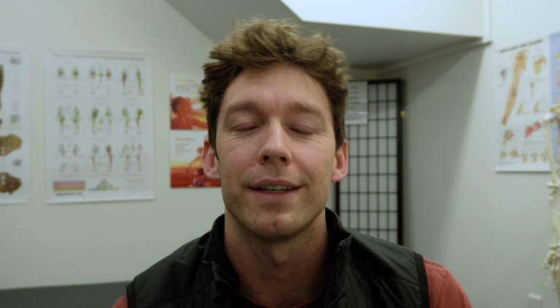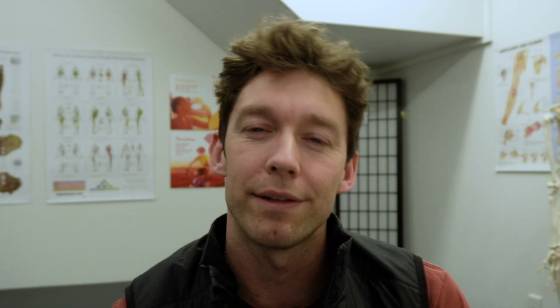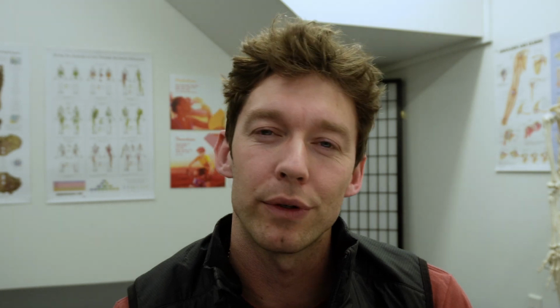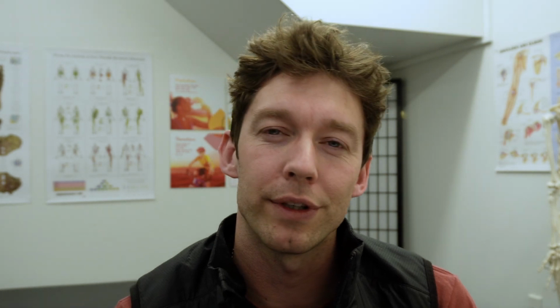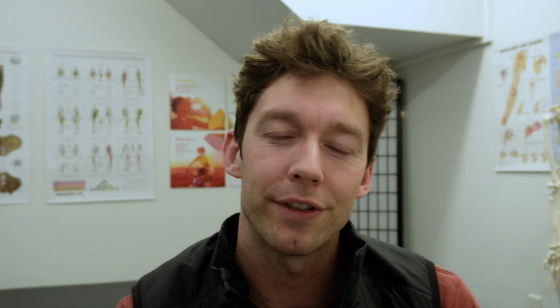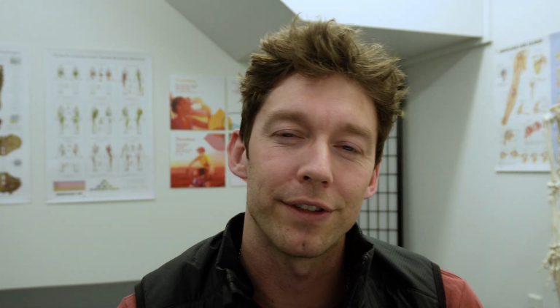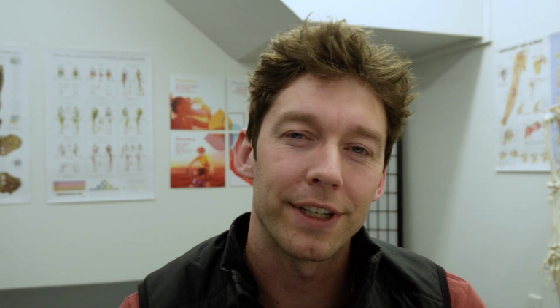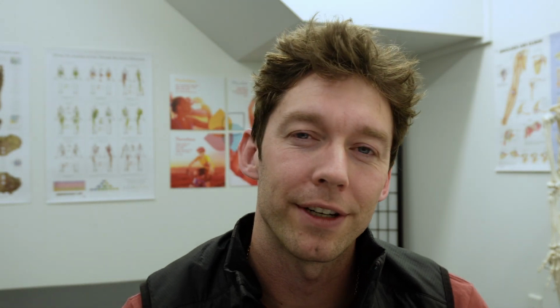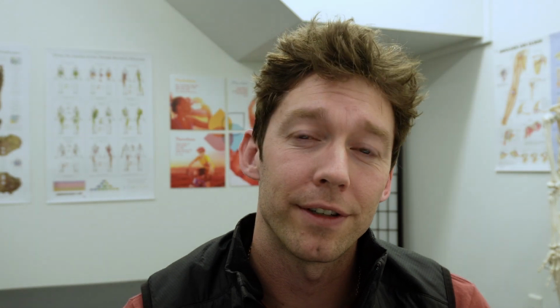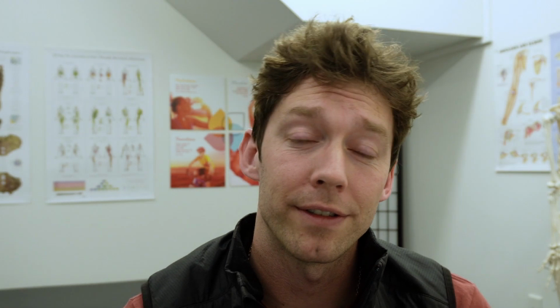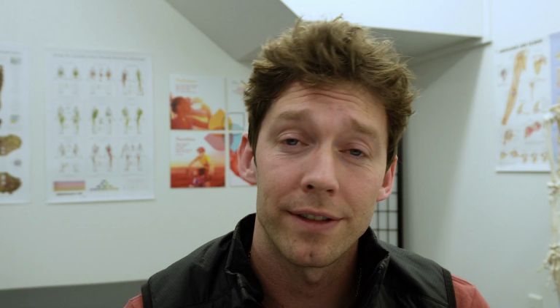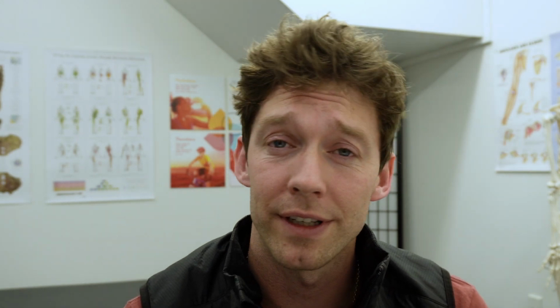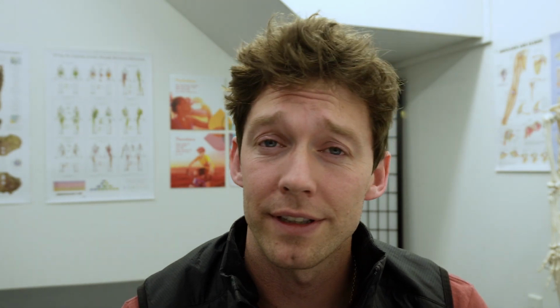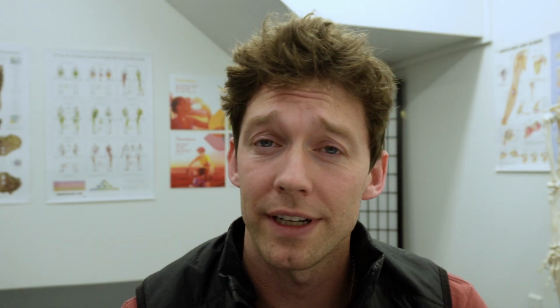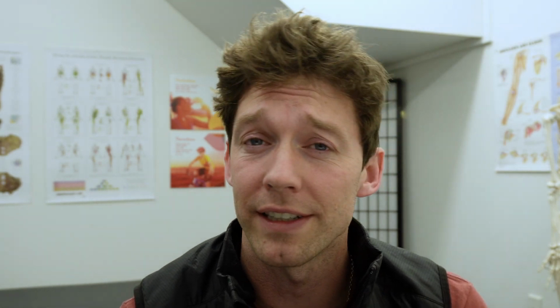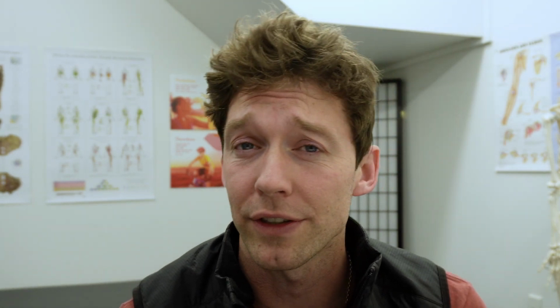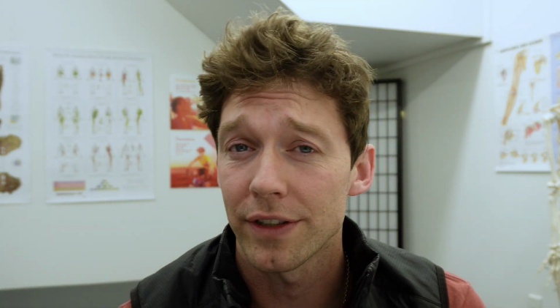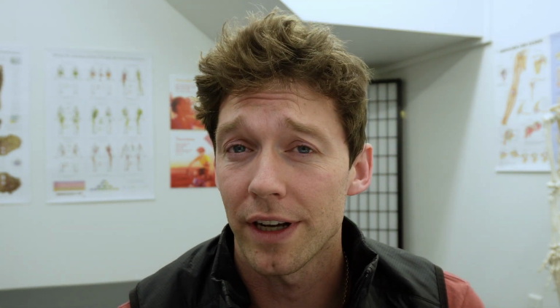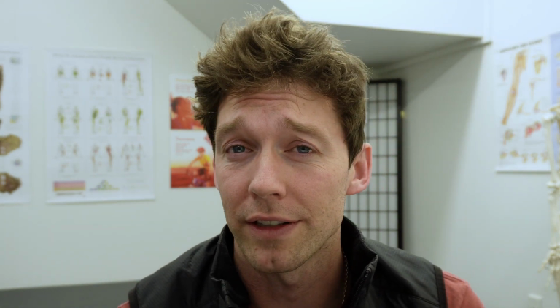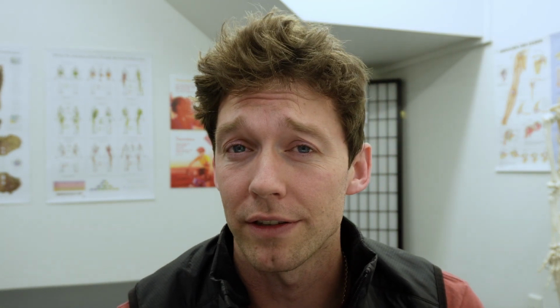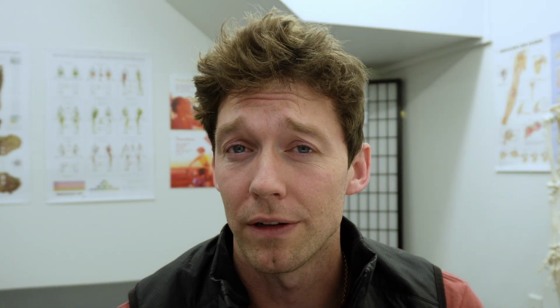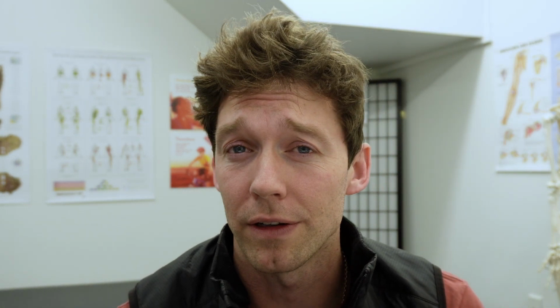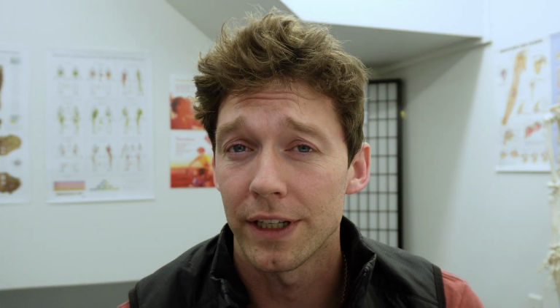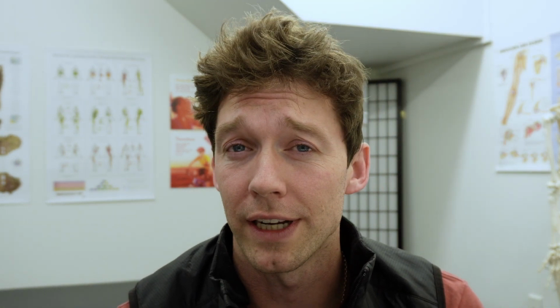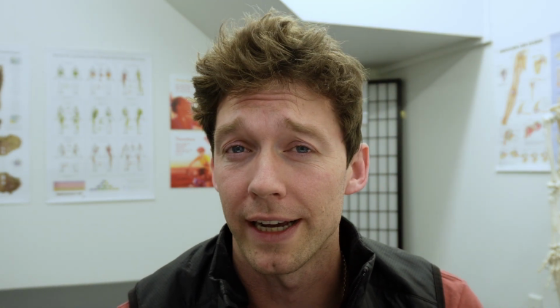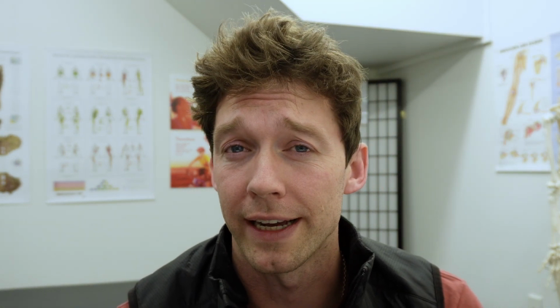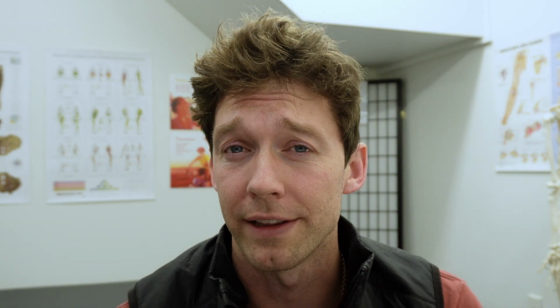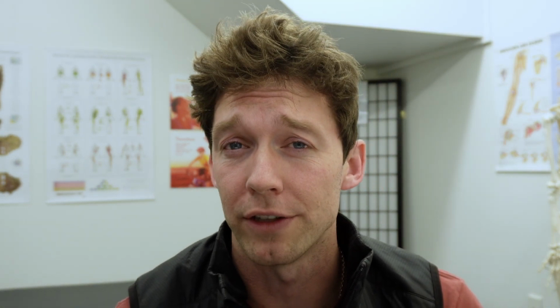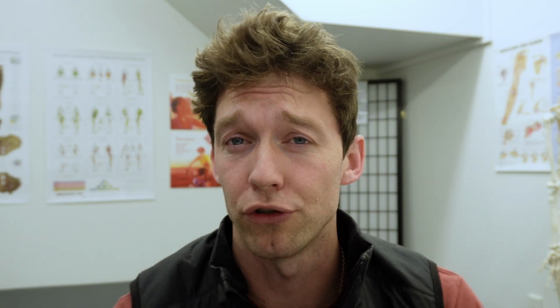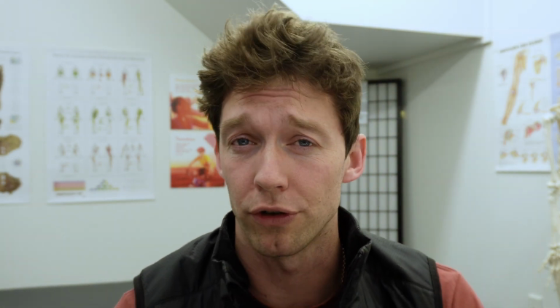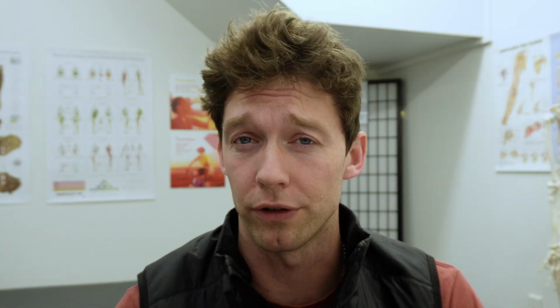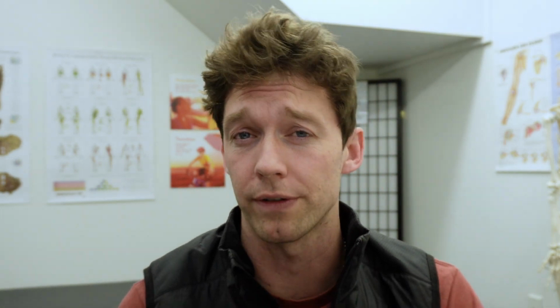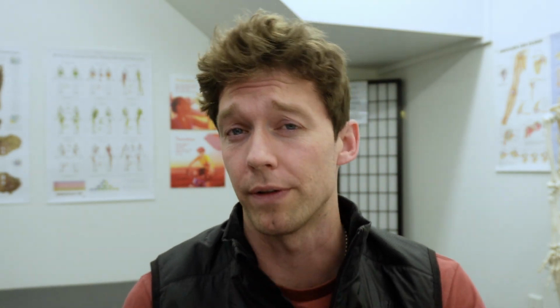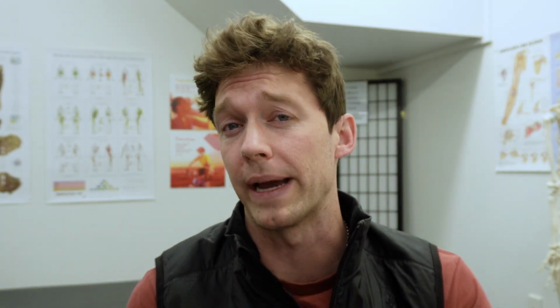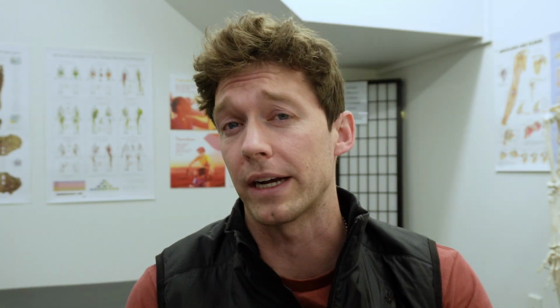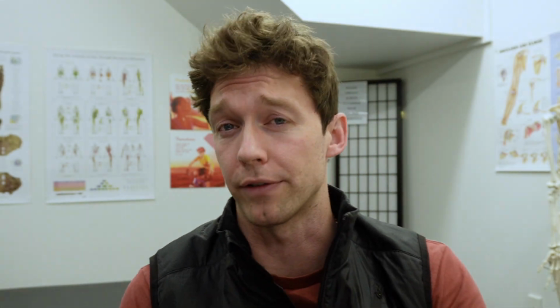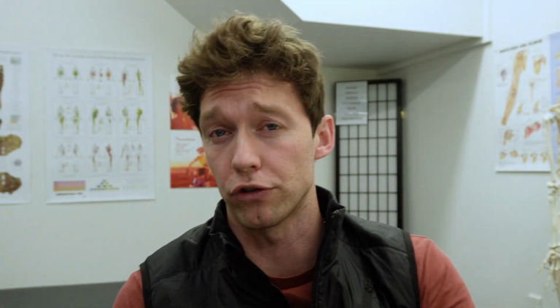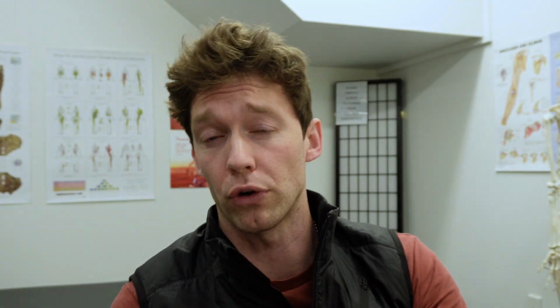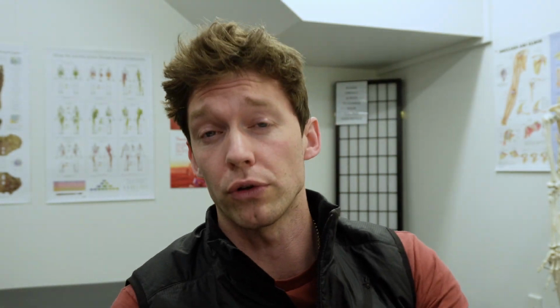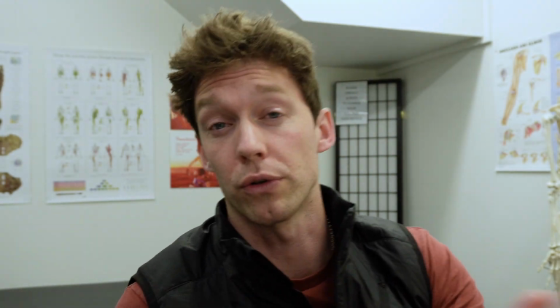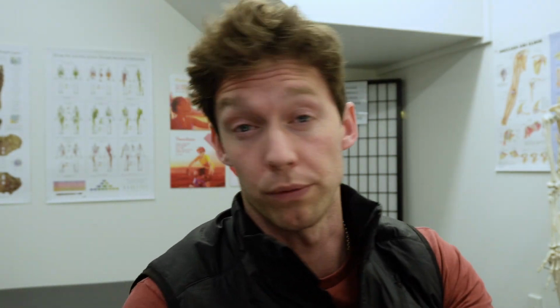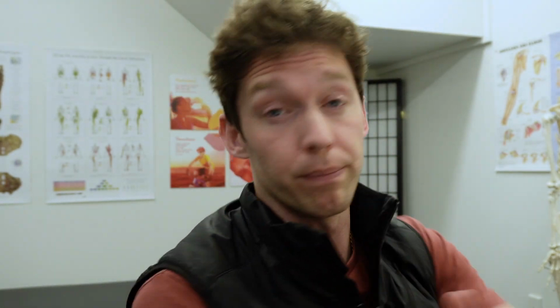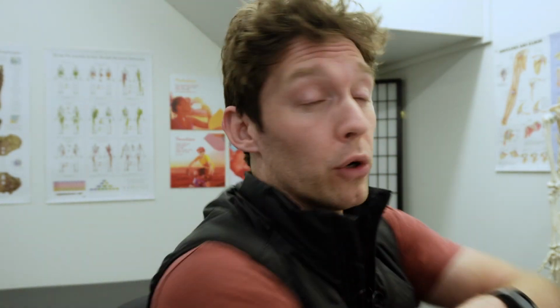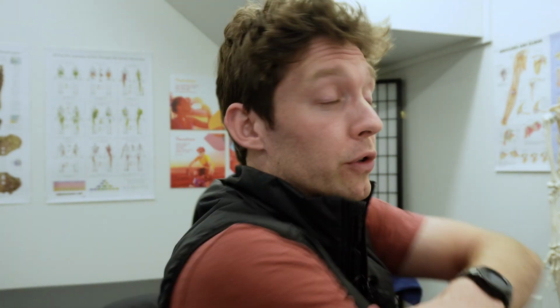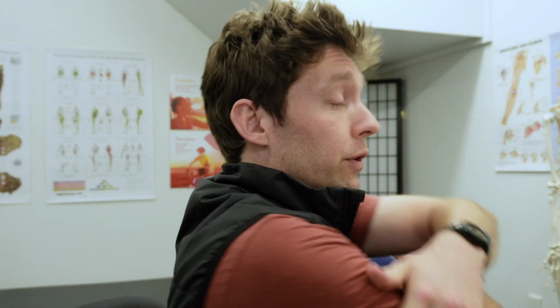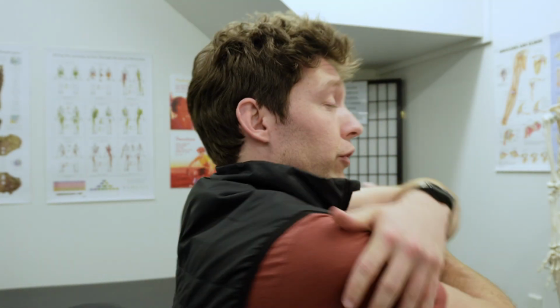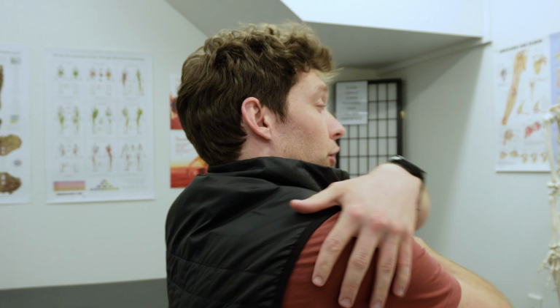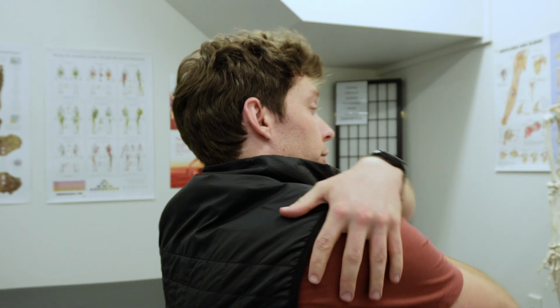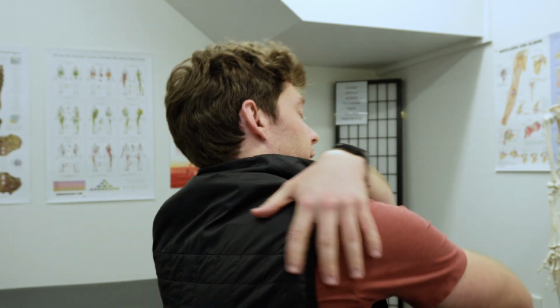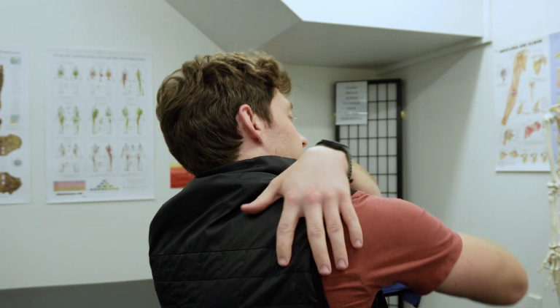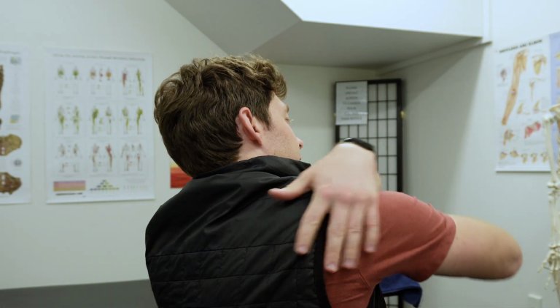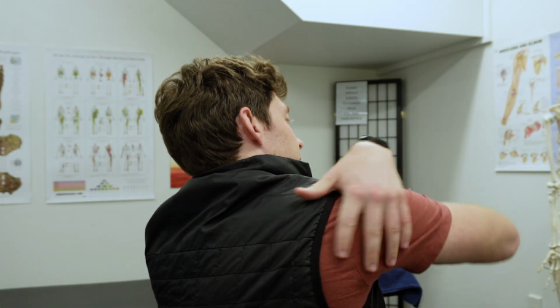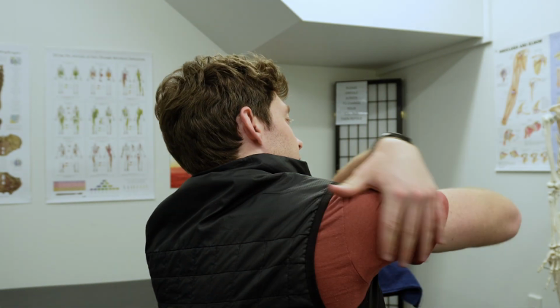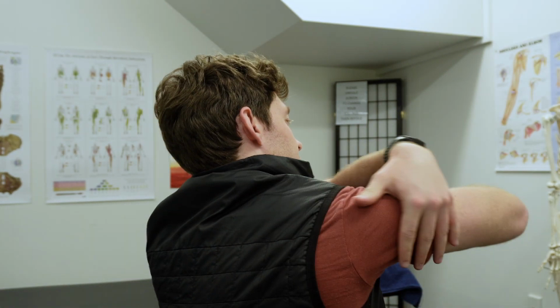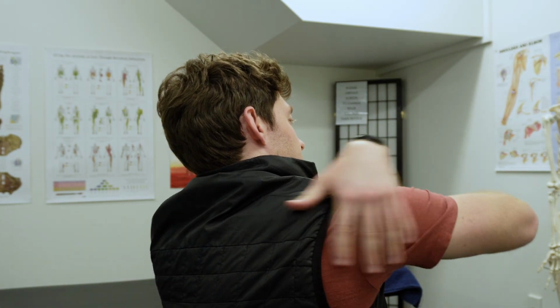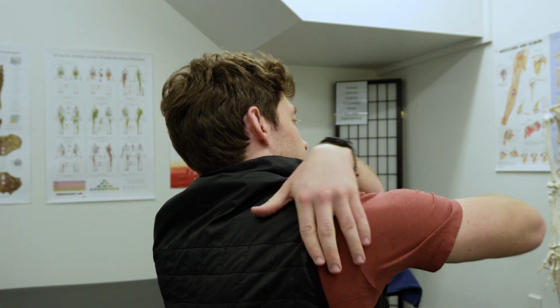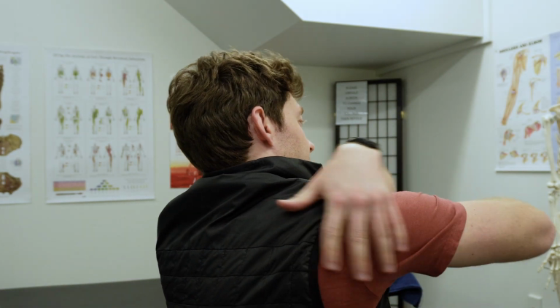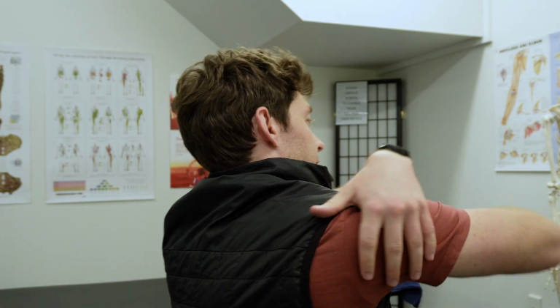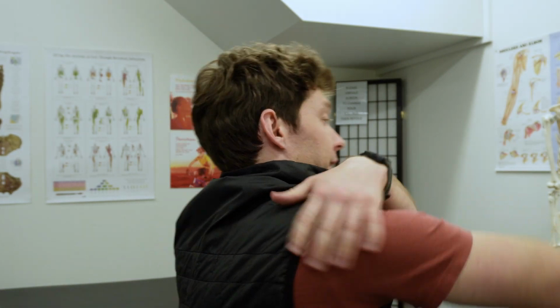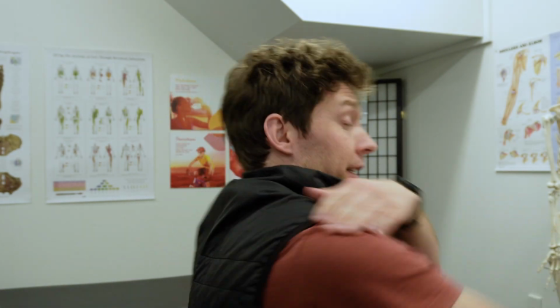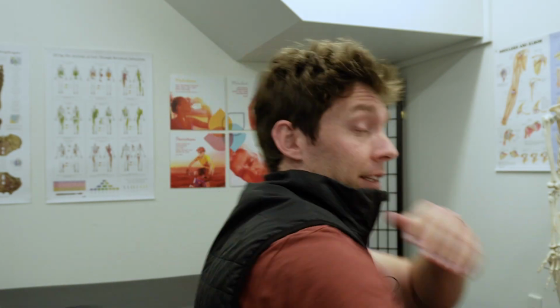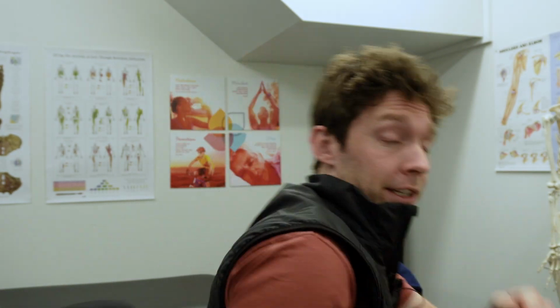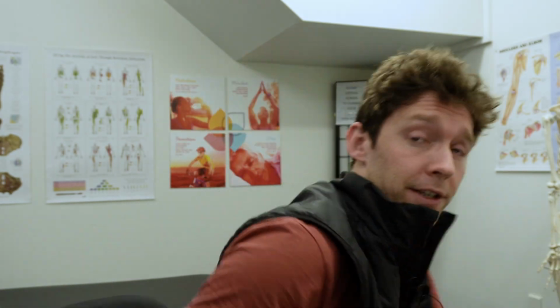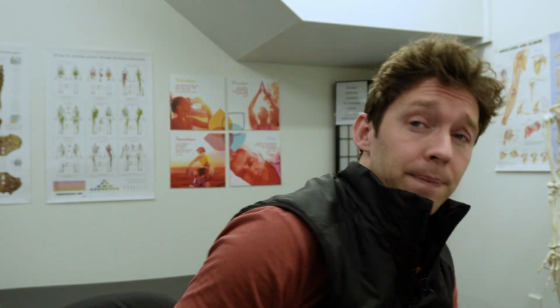Hey everyone, this is Kieran. Today's exercise is looking at the endurance of the back of our shoulder, or posterior shoulder, so this area in here.